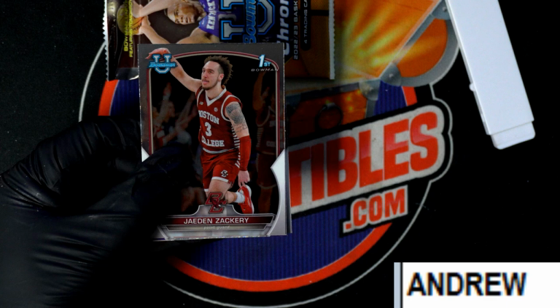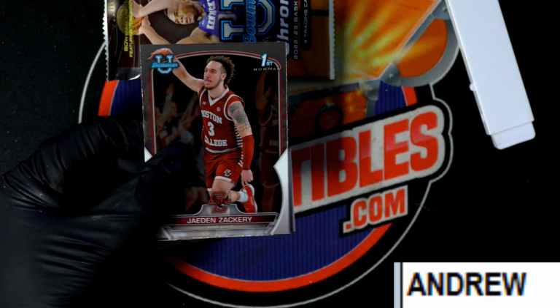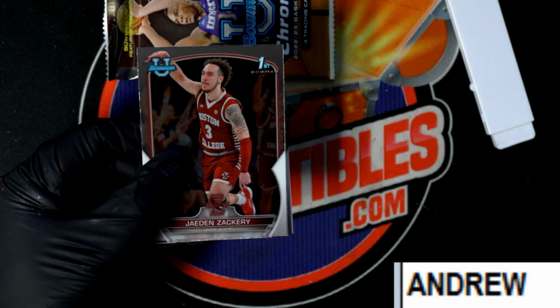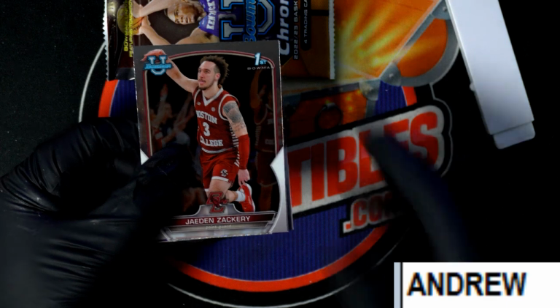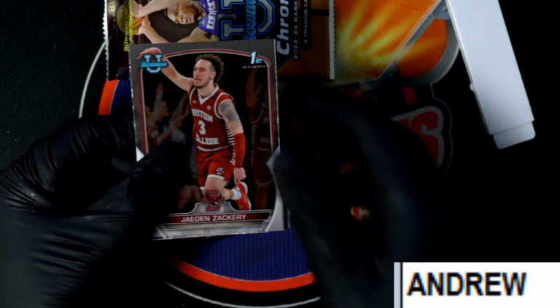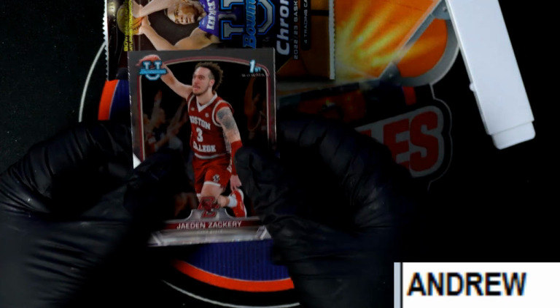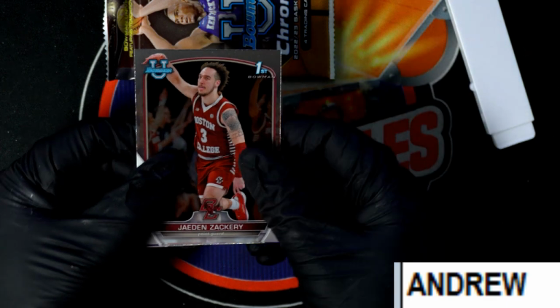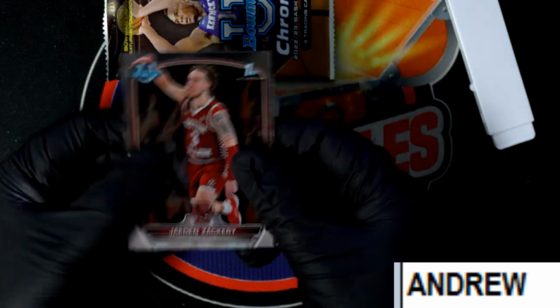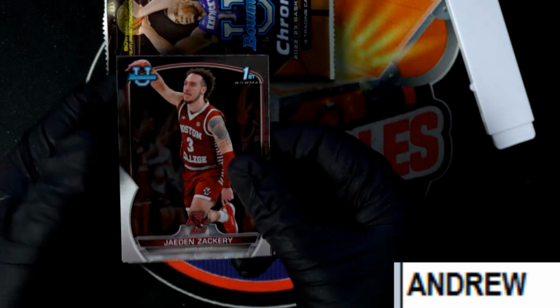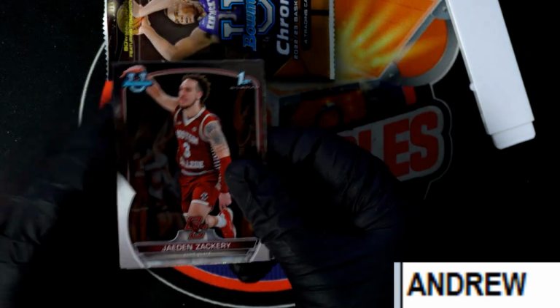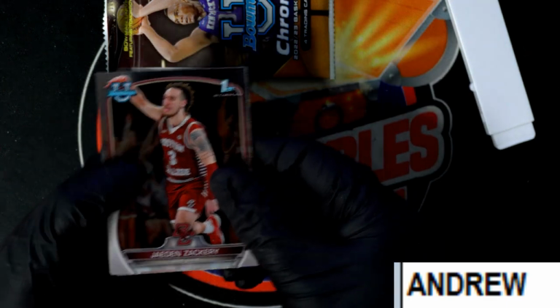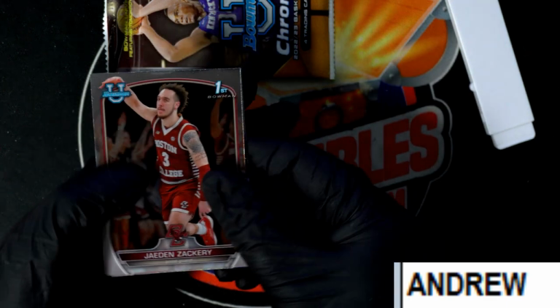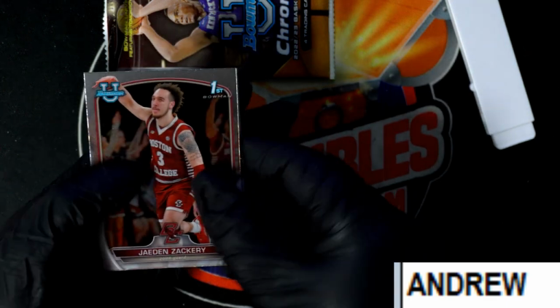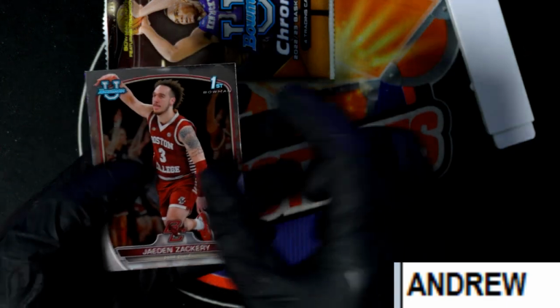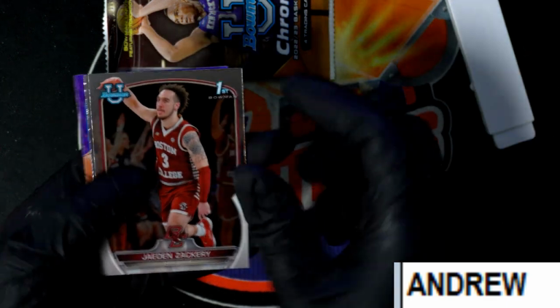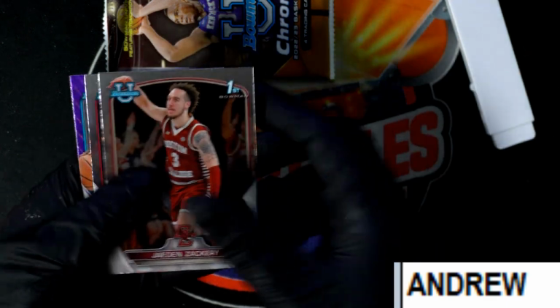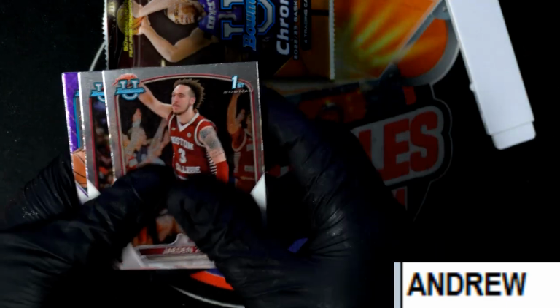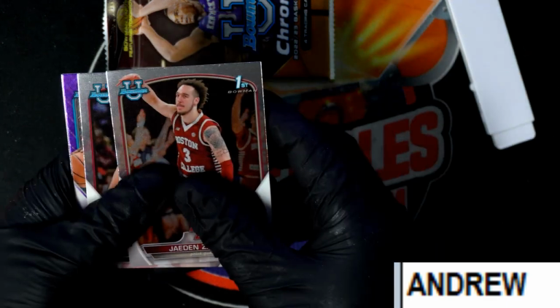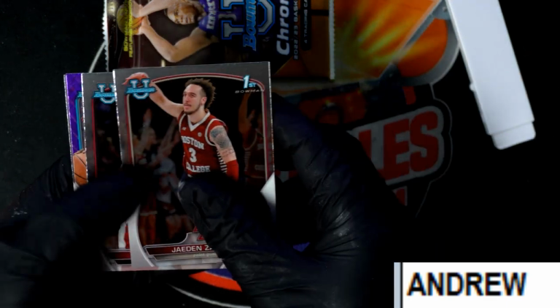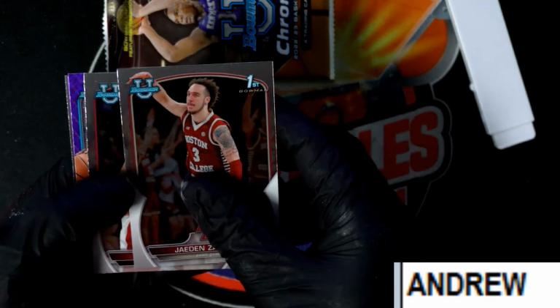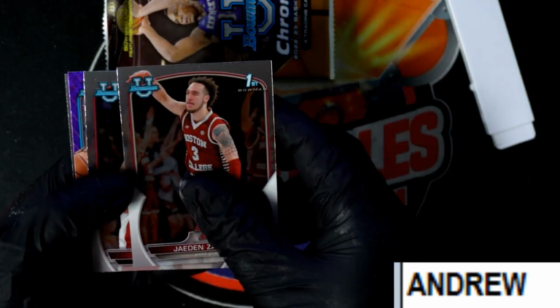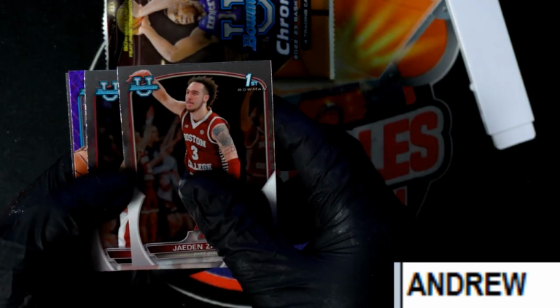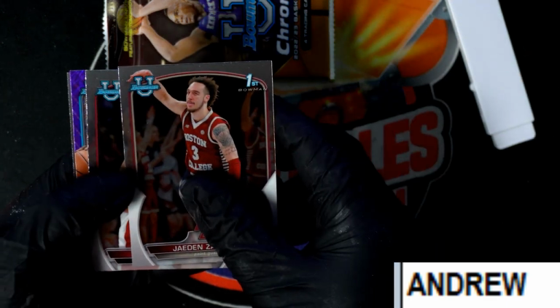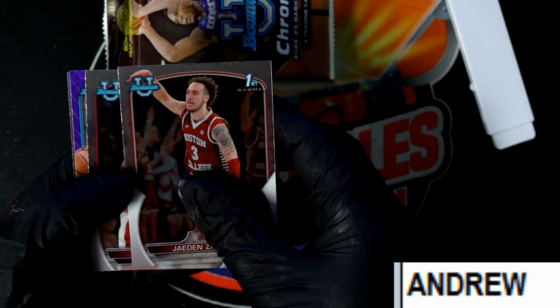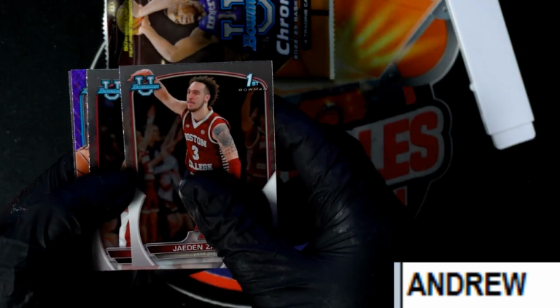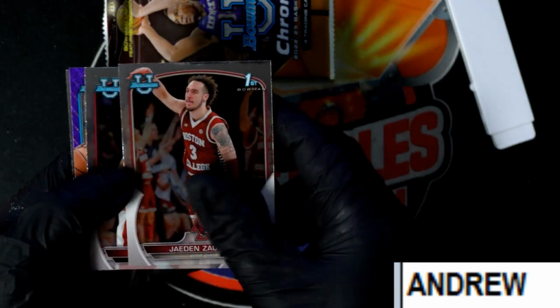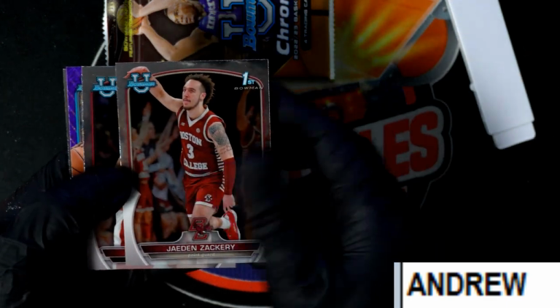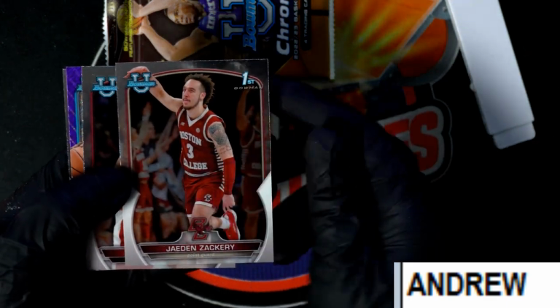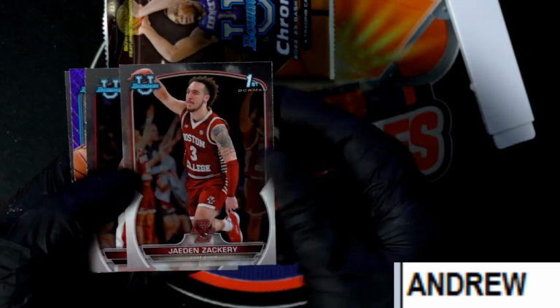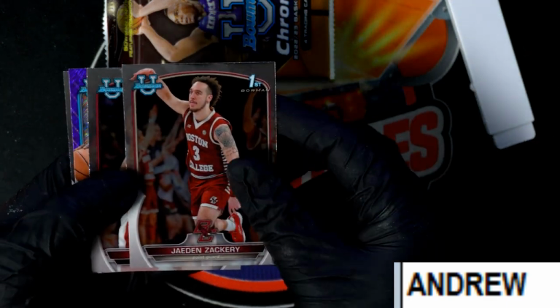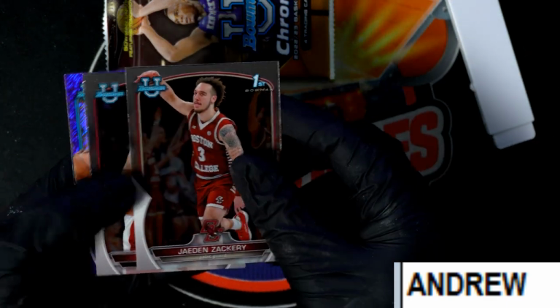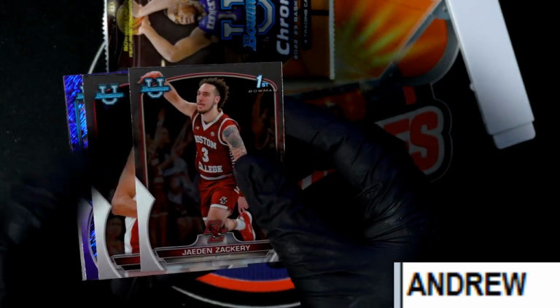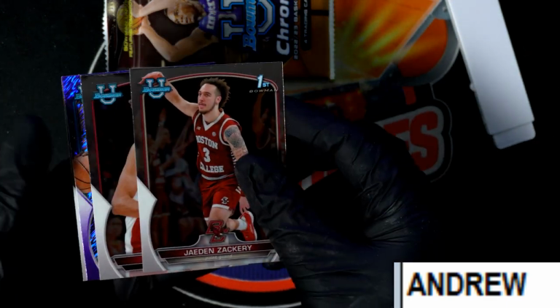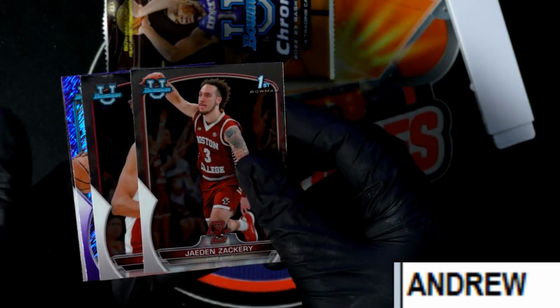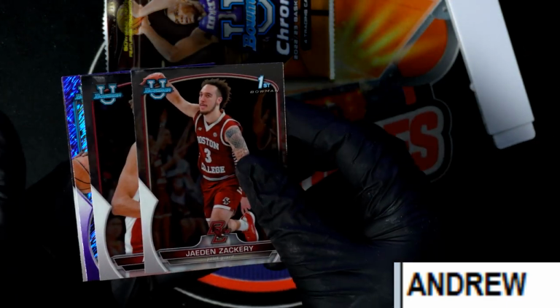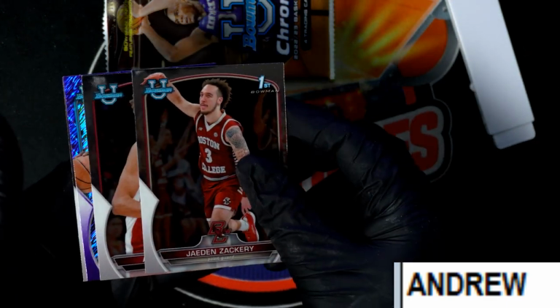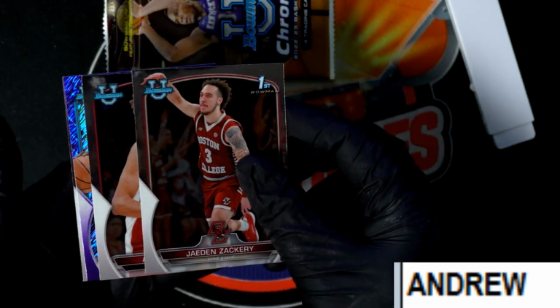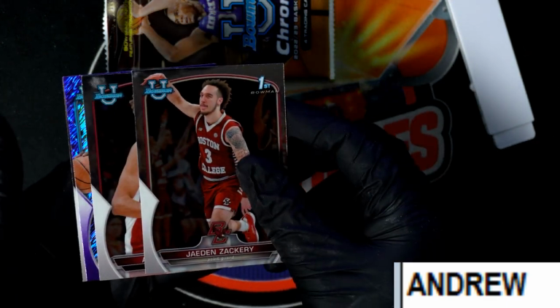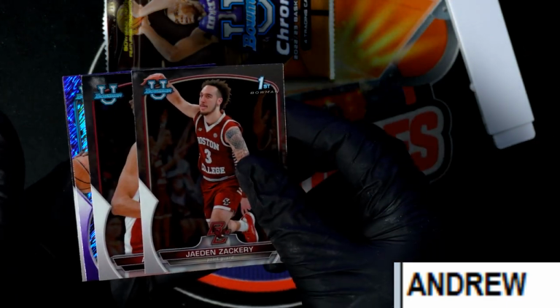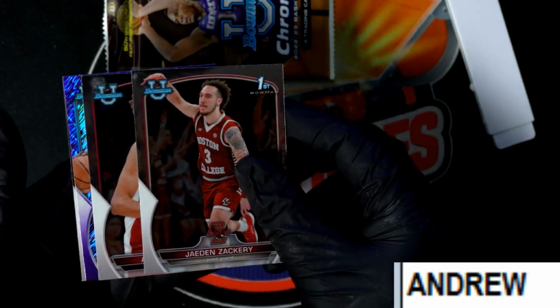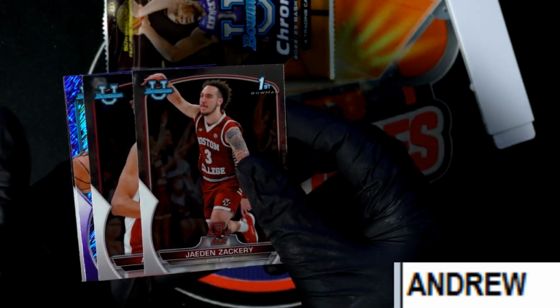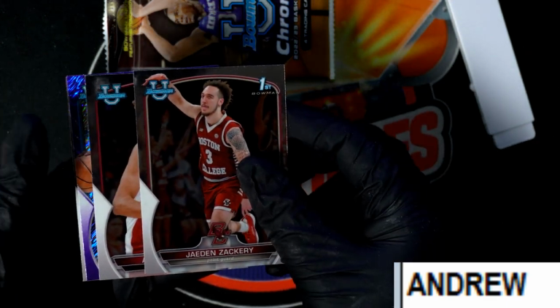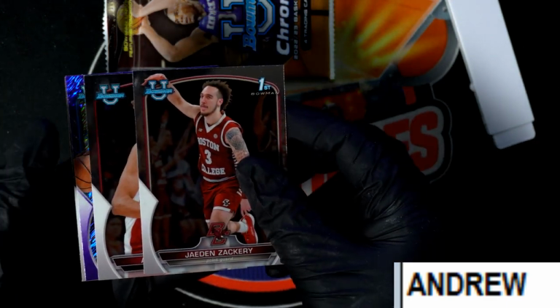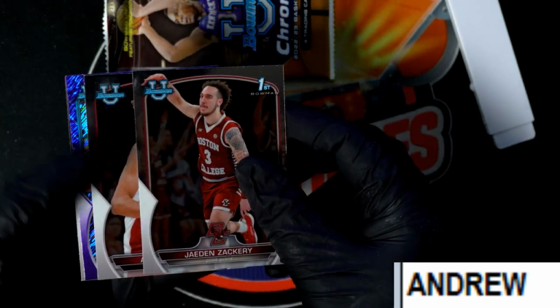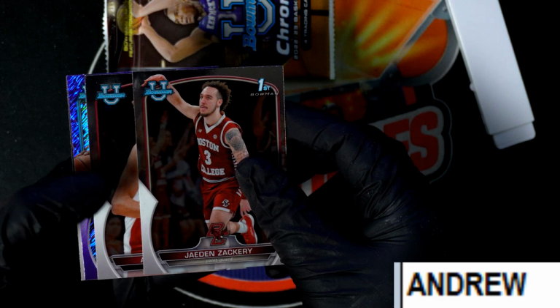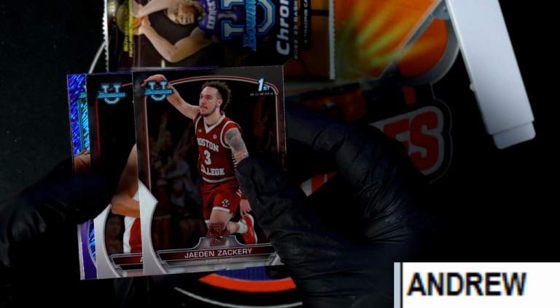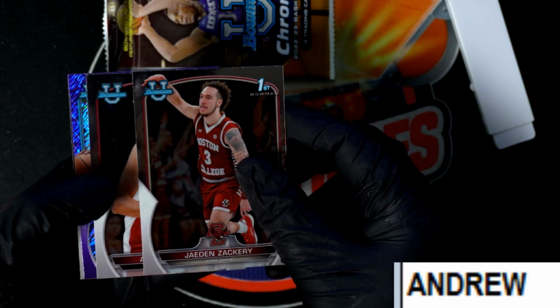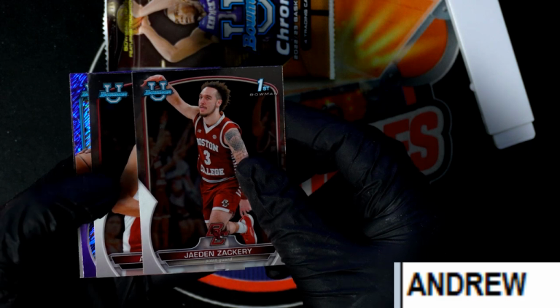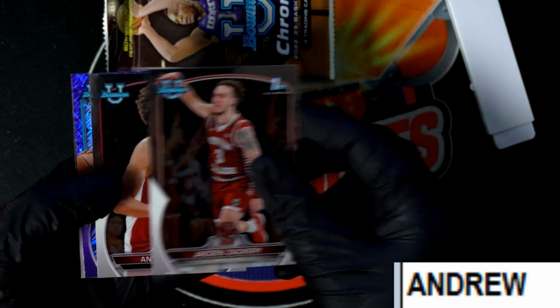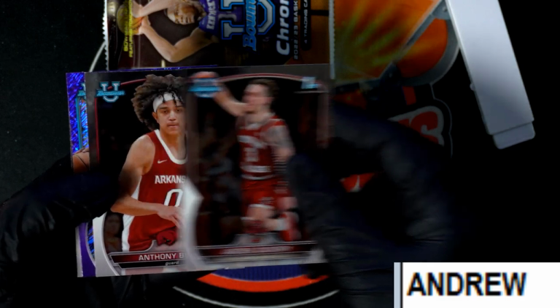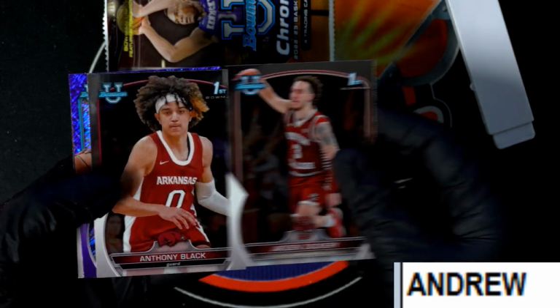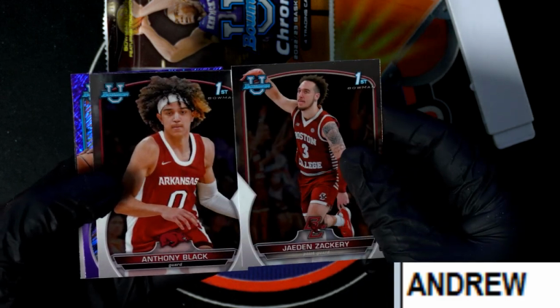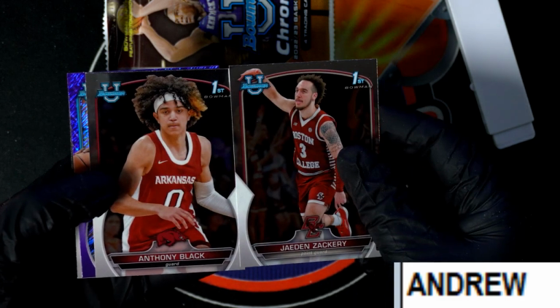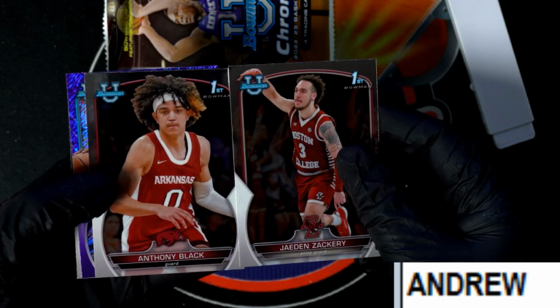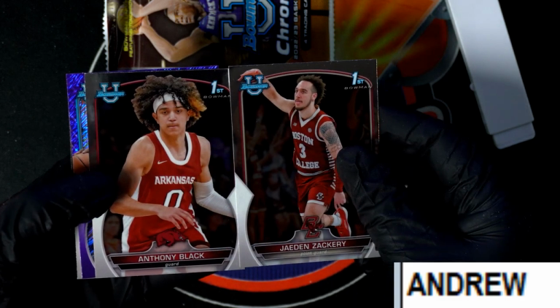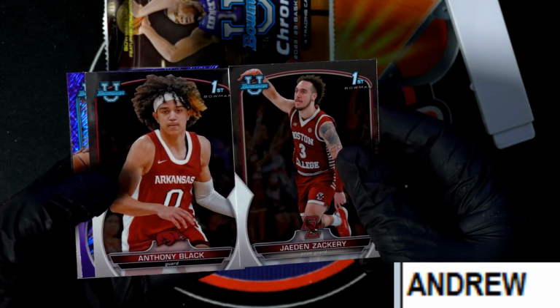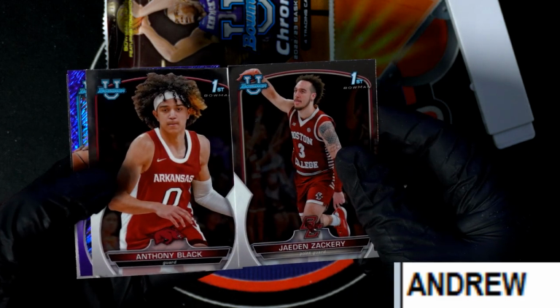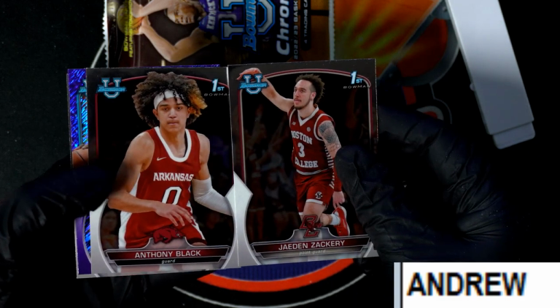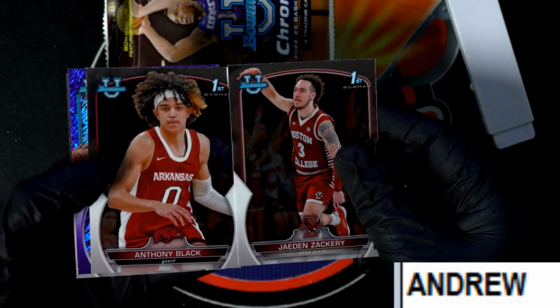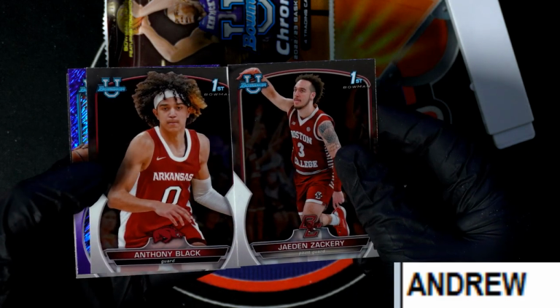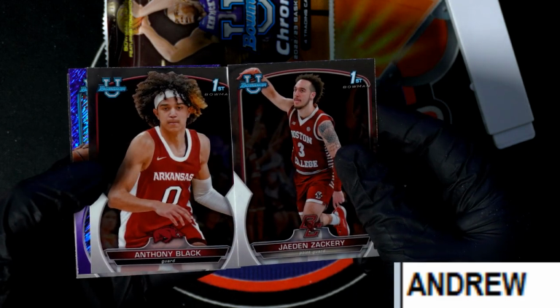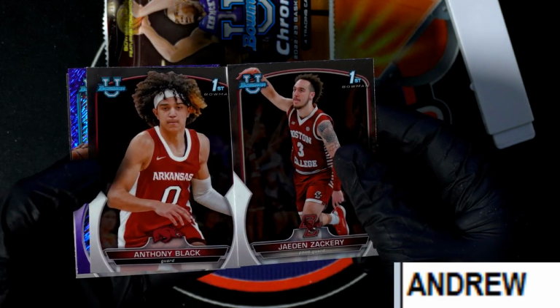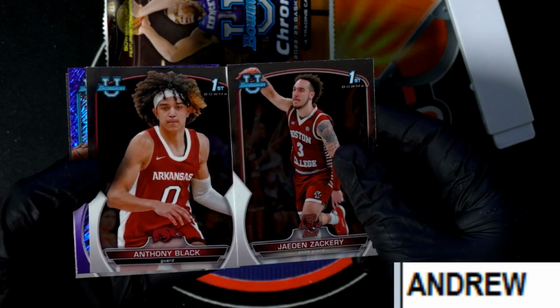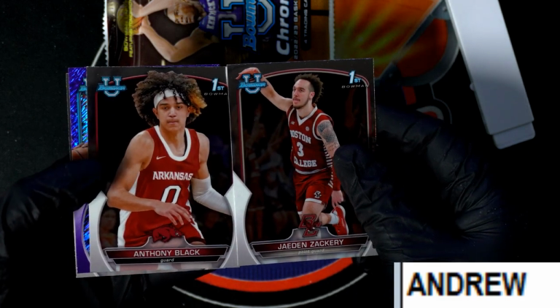Let's pull down some treasure, Andrew. Here we go. Looks like you're going to get a Shimmer and an Anthony Black.